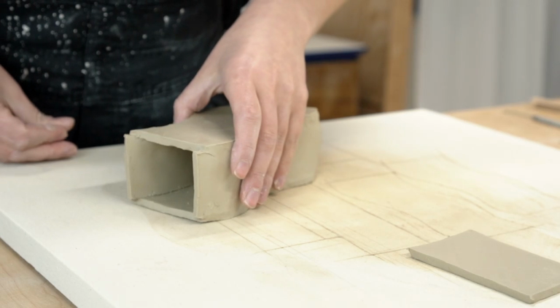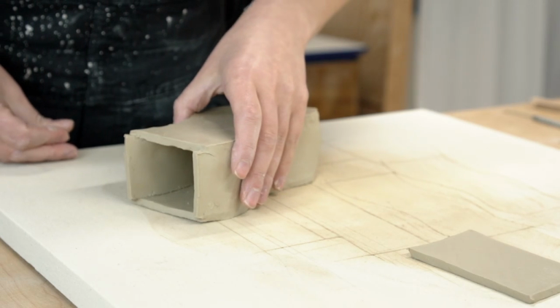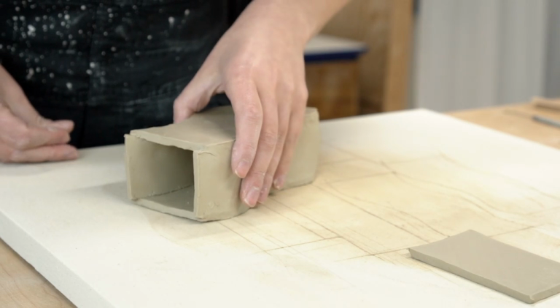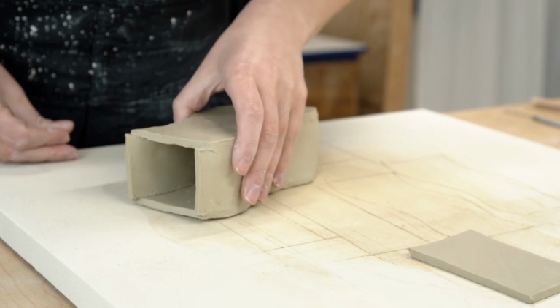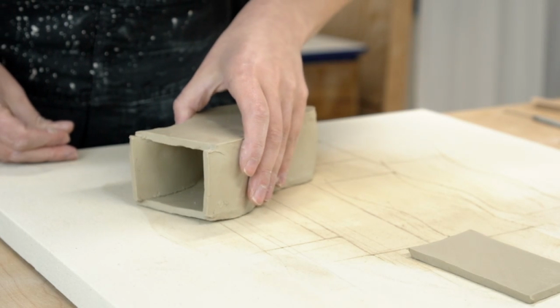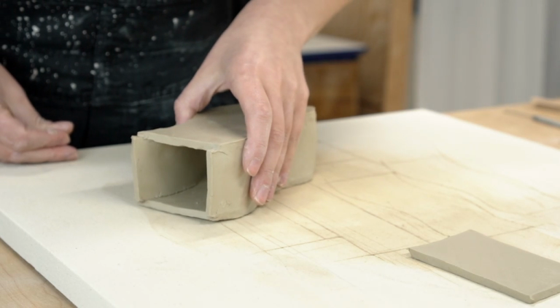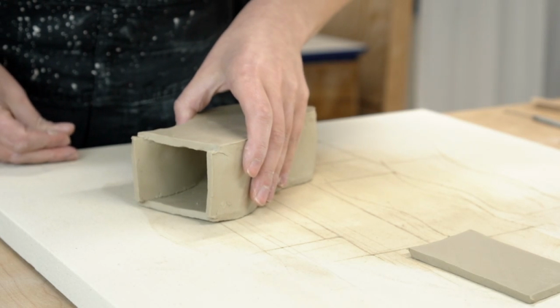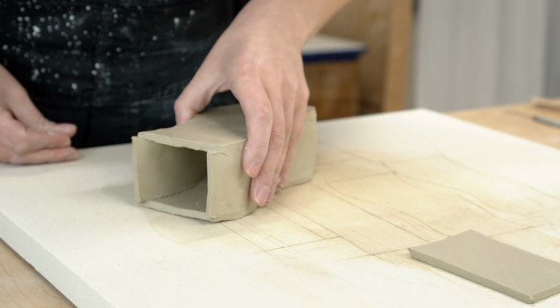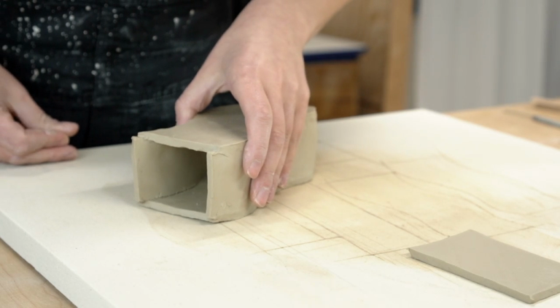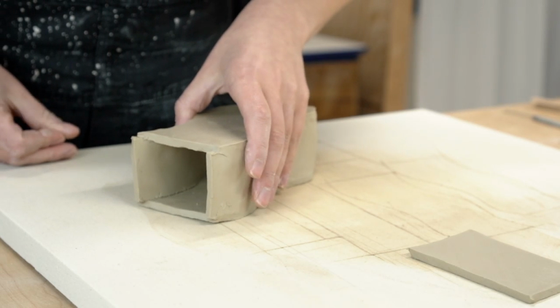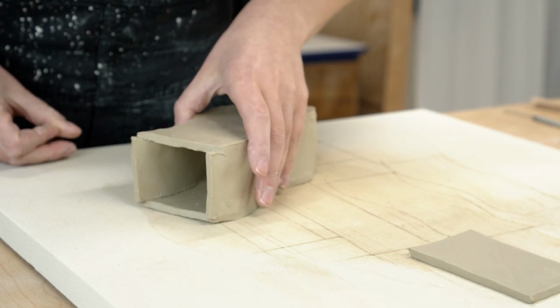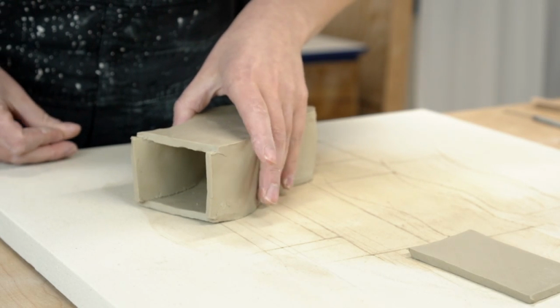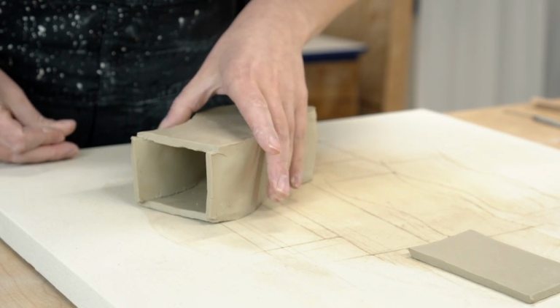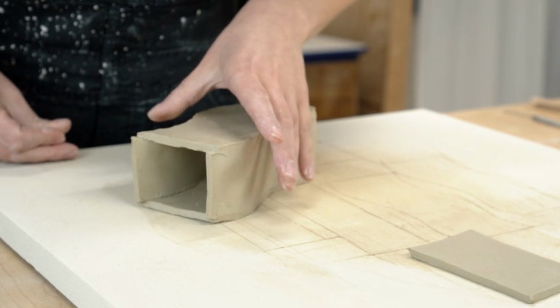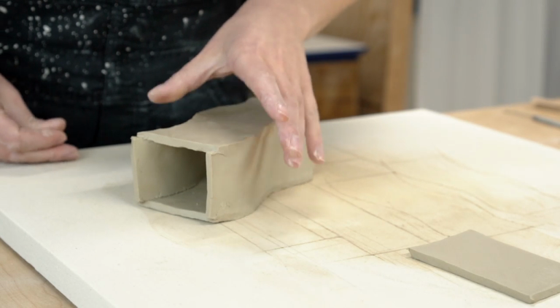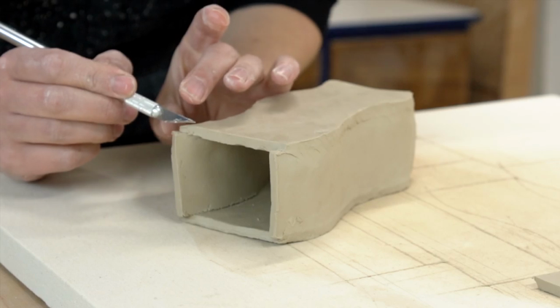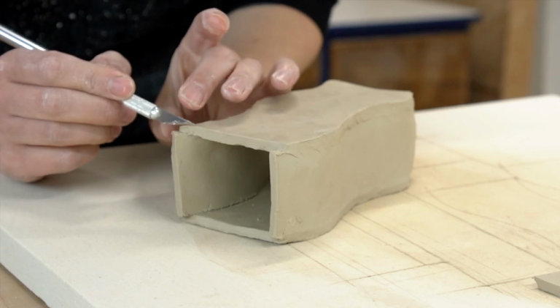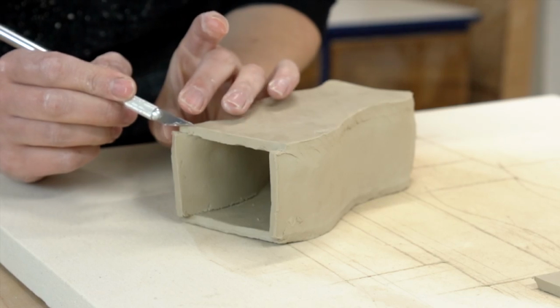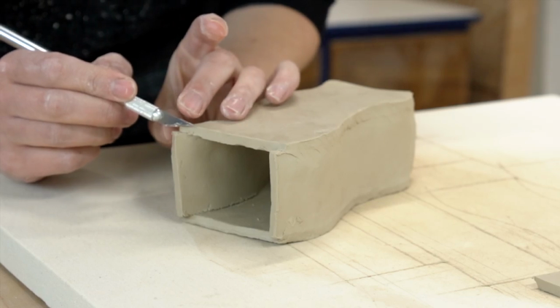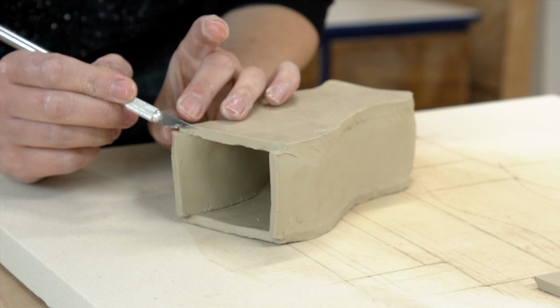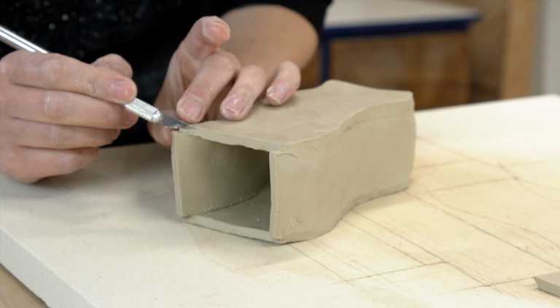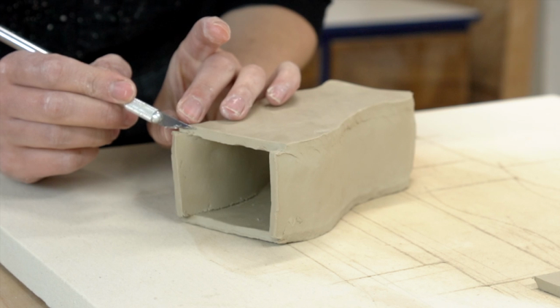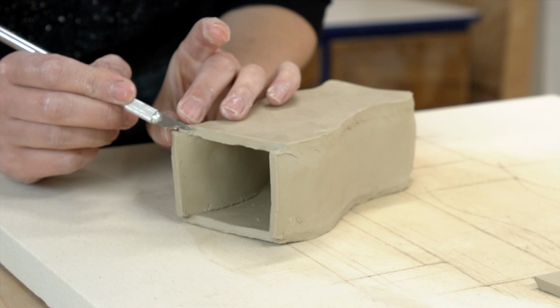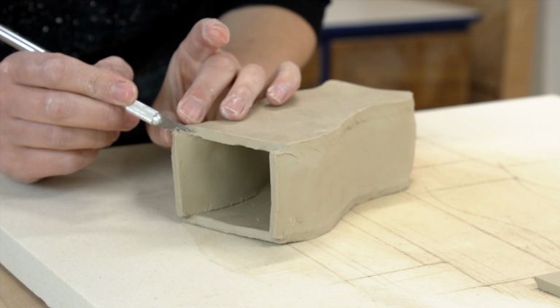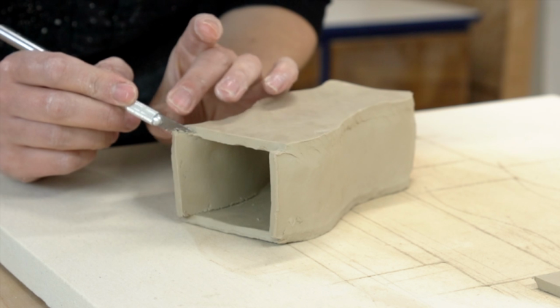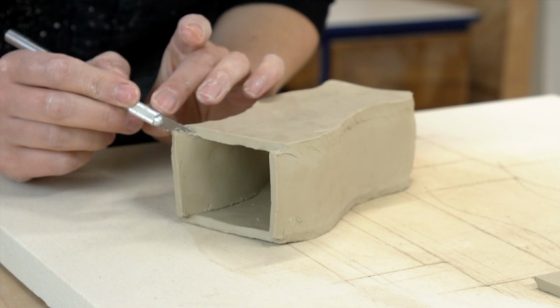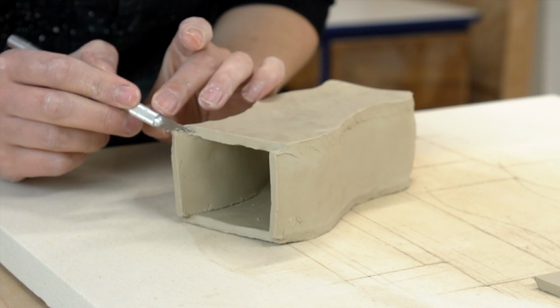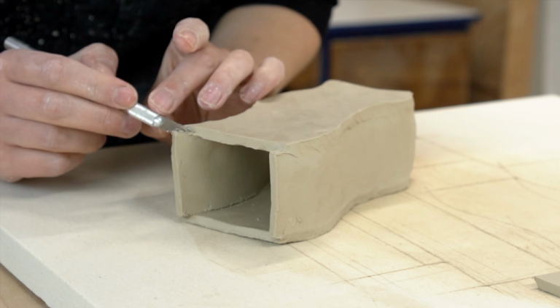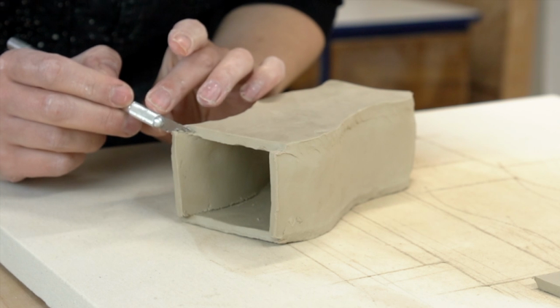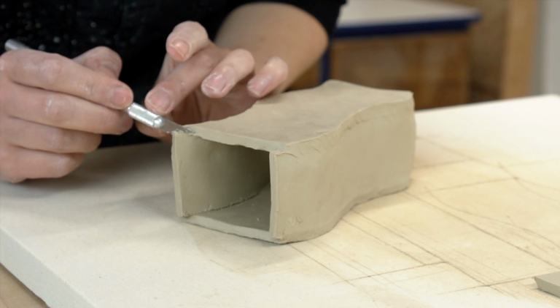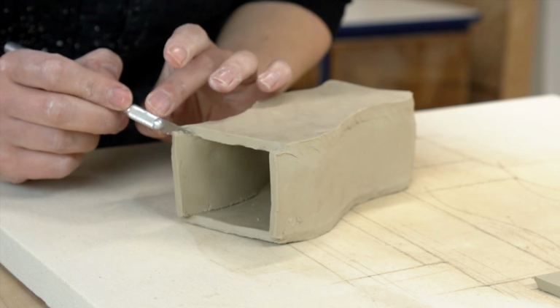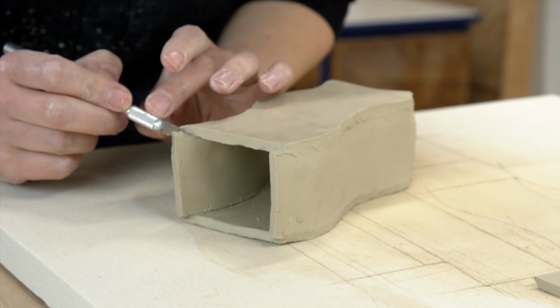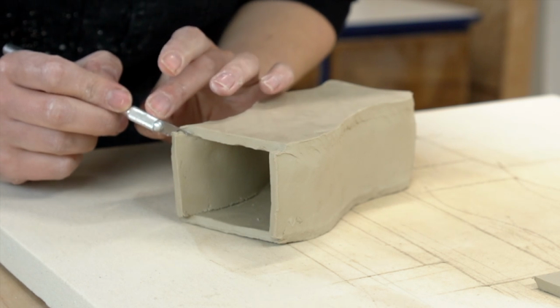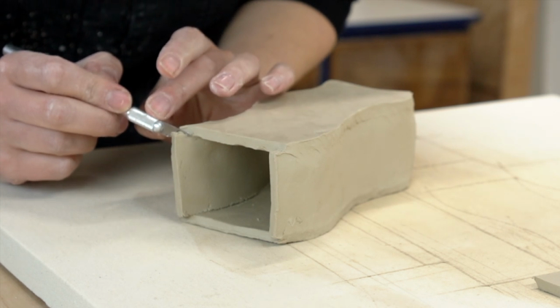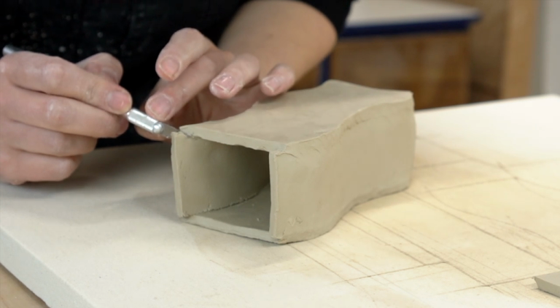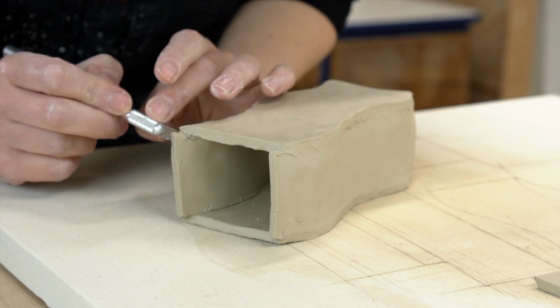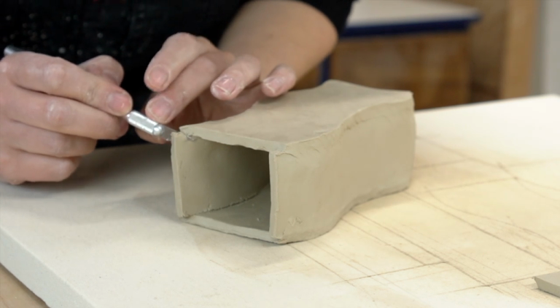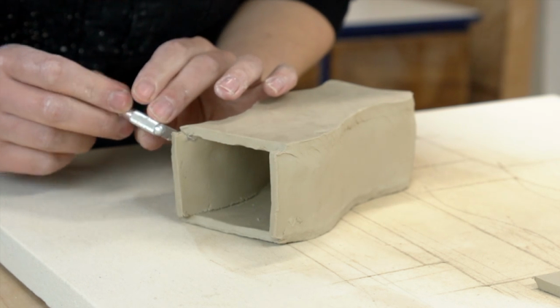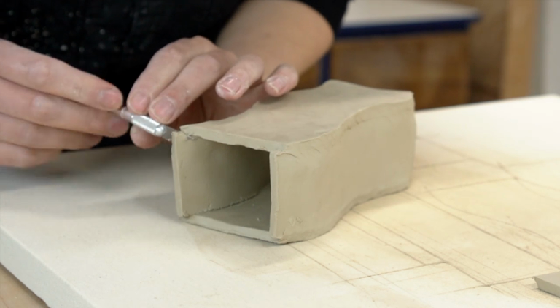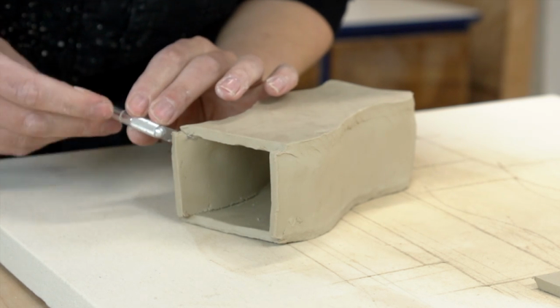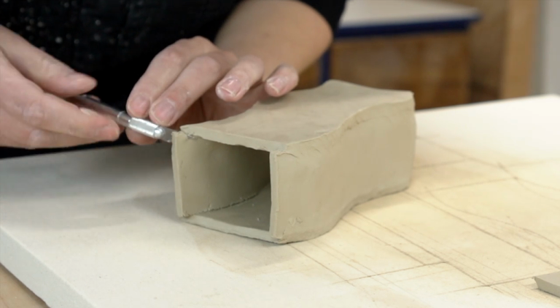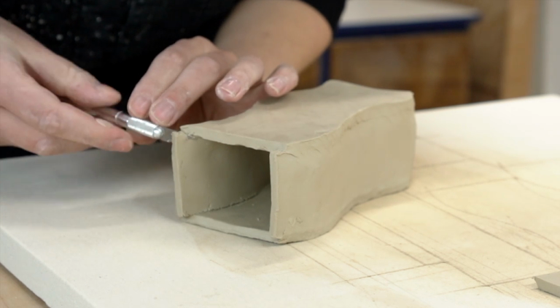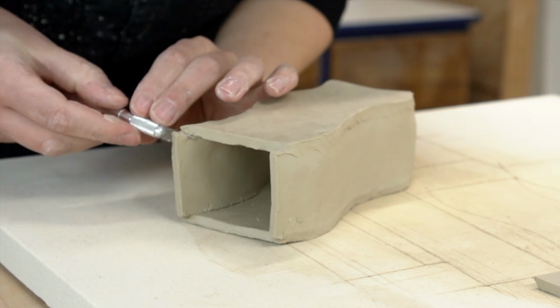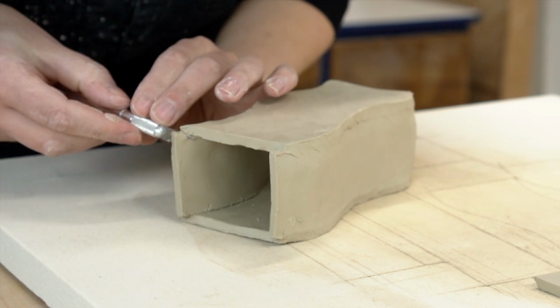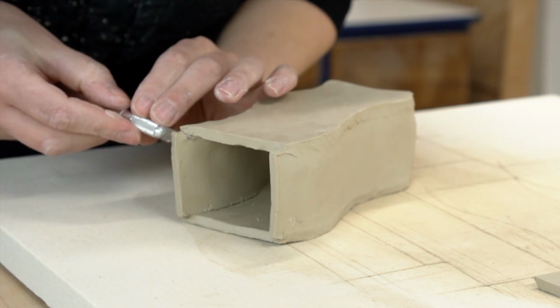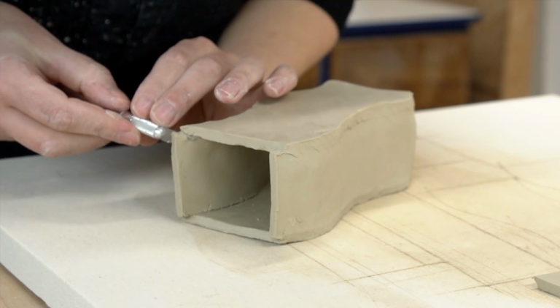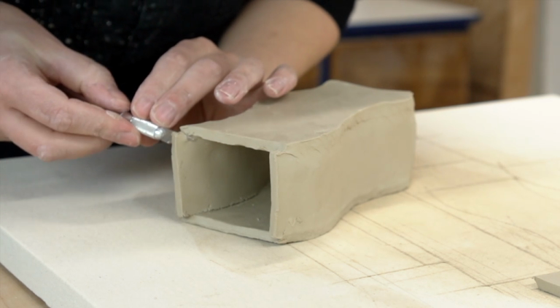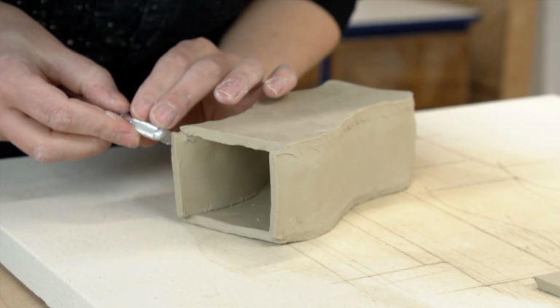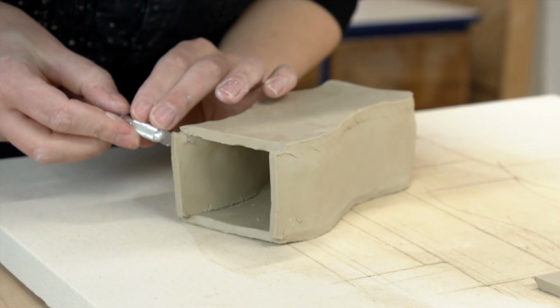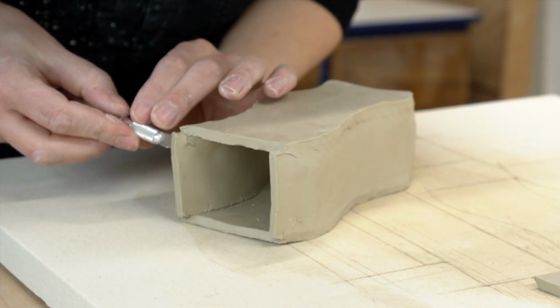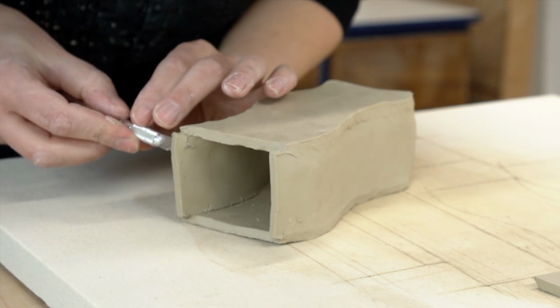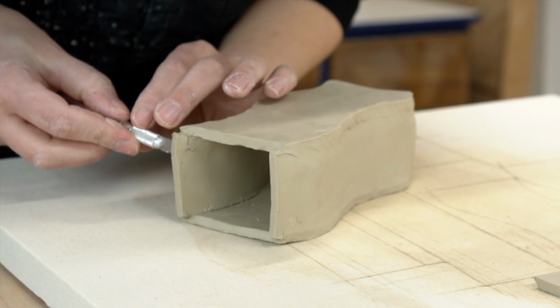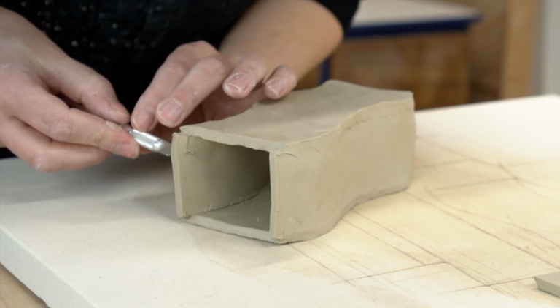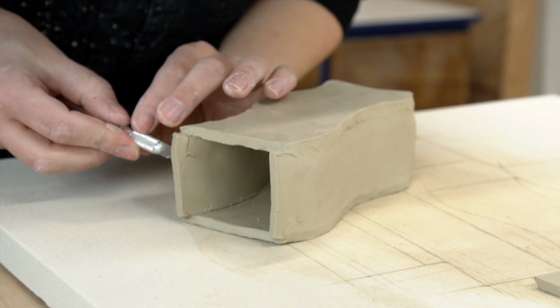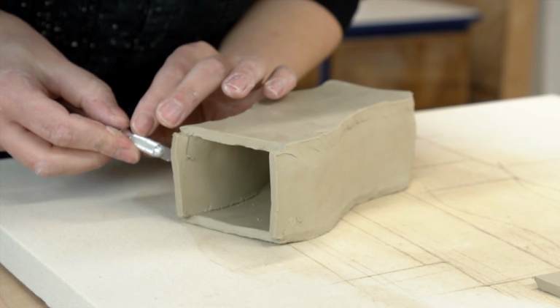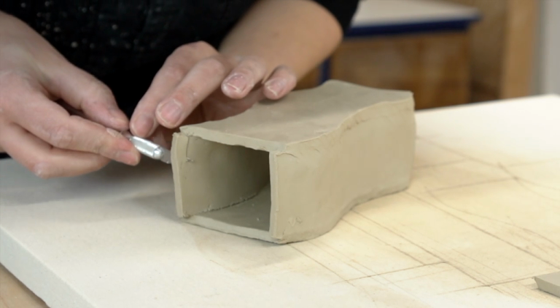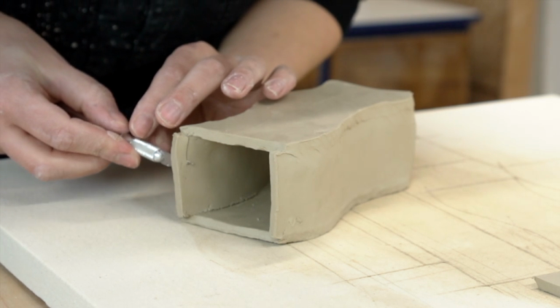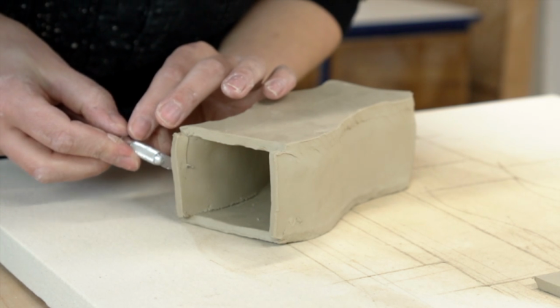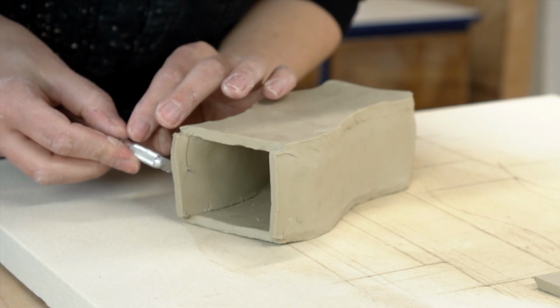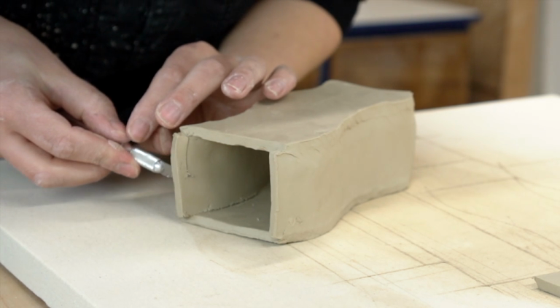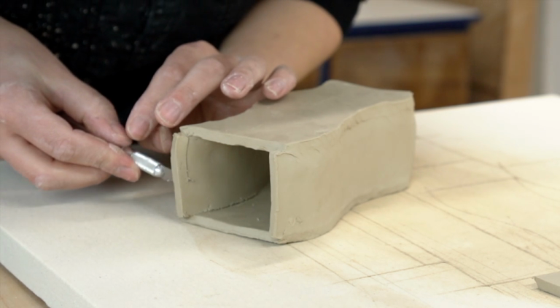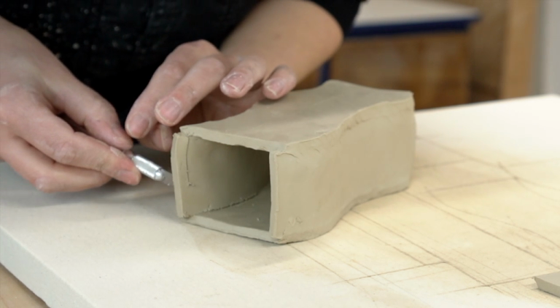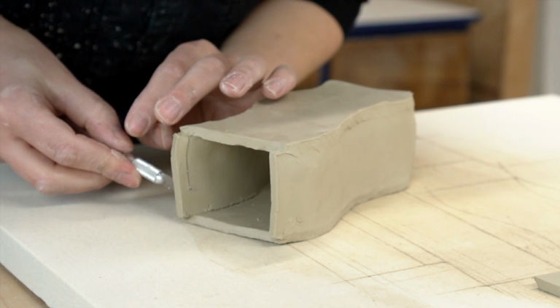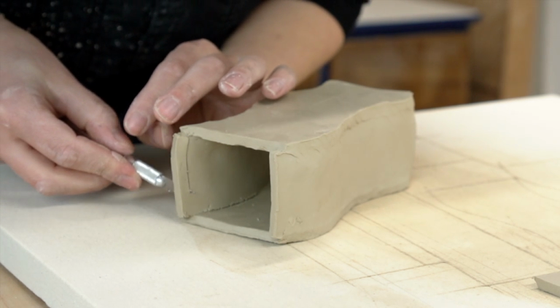Now it's time to trim those uneven sides. I like to use an exacto knife here to get a precise cut.